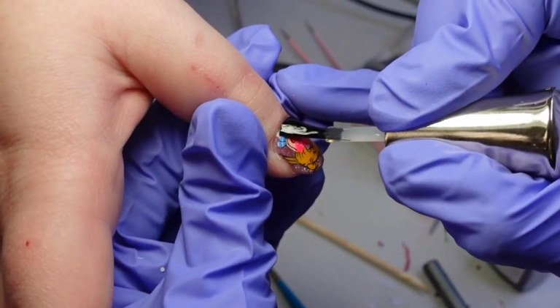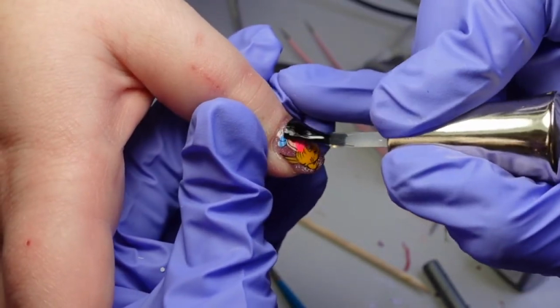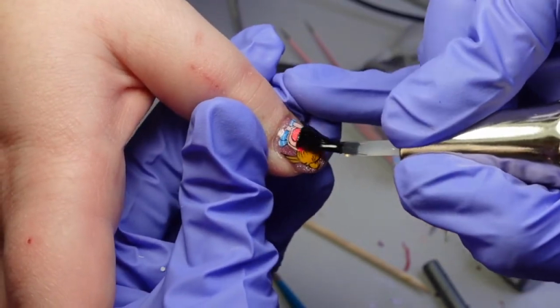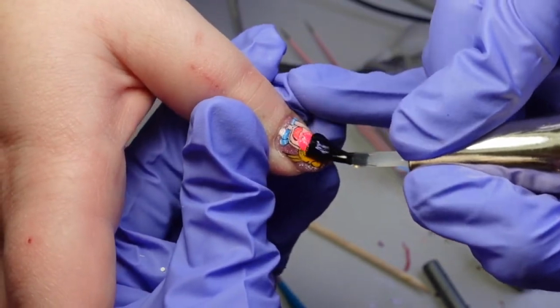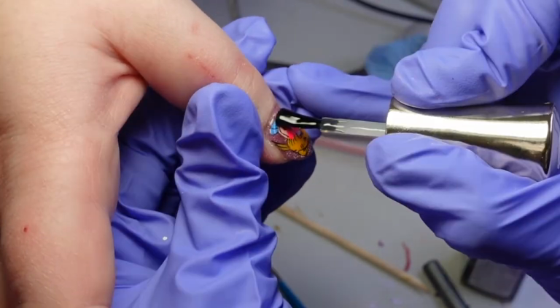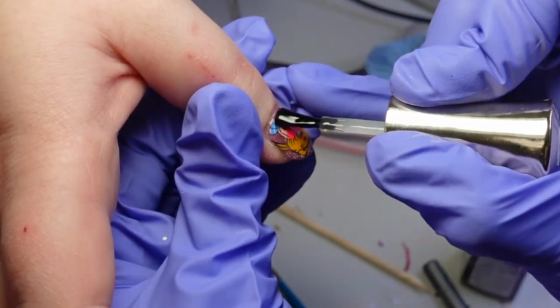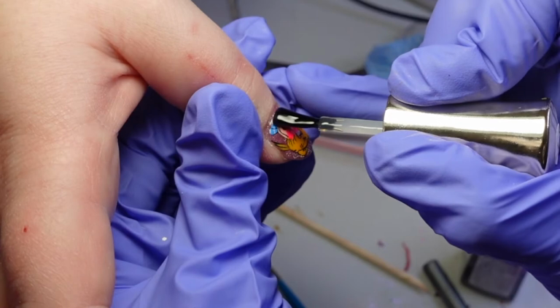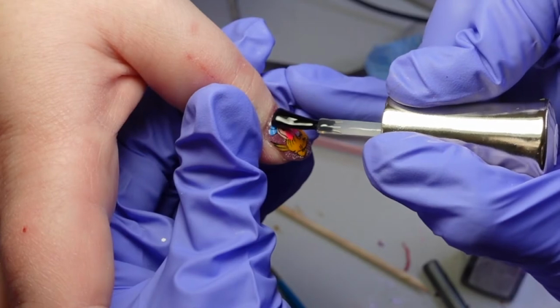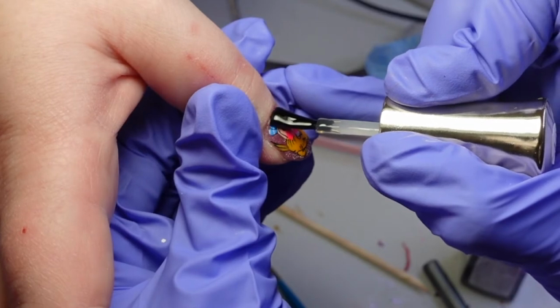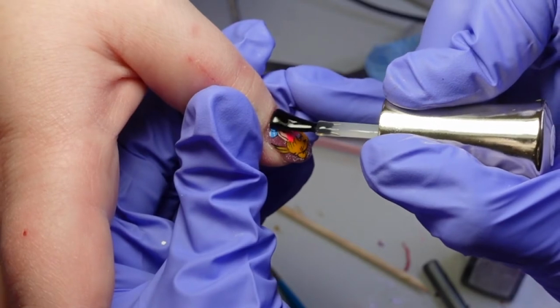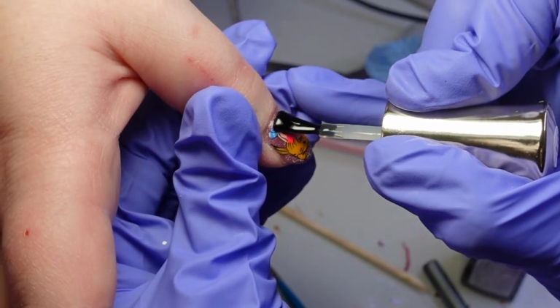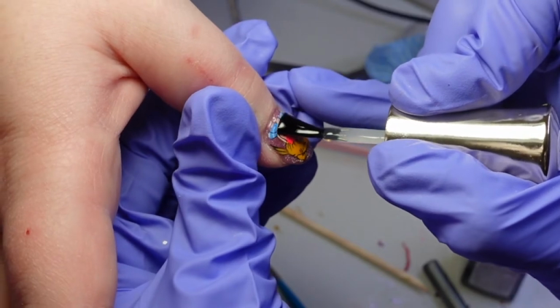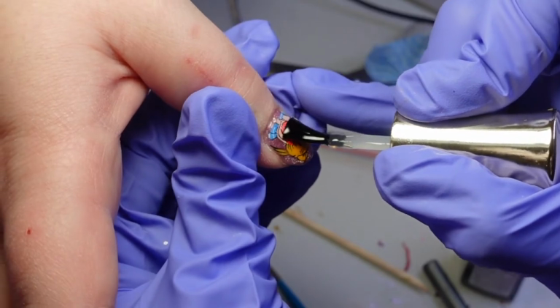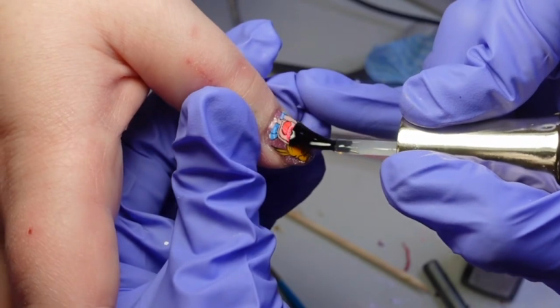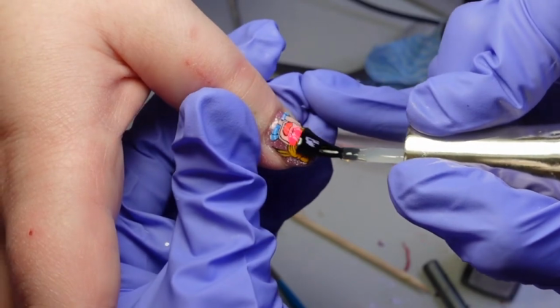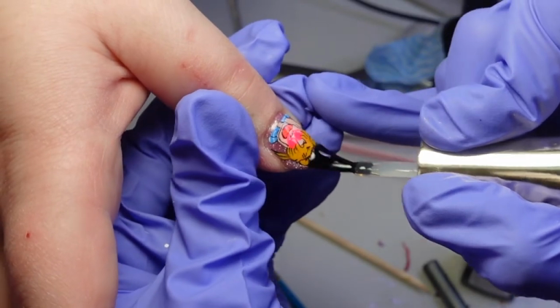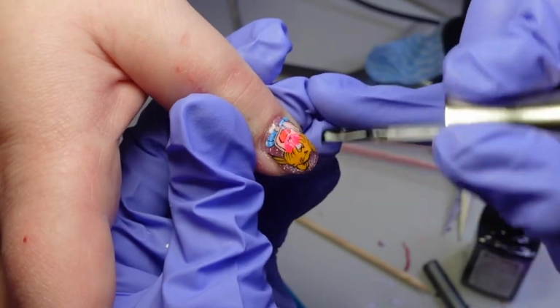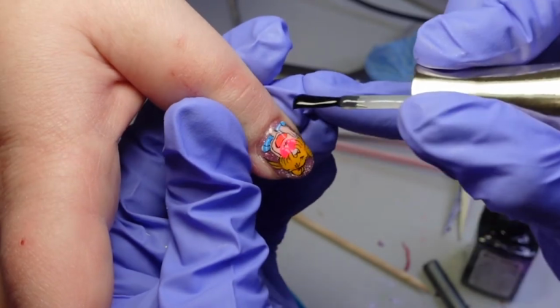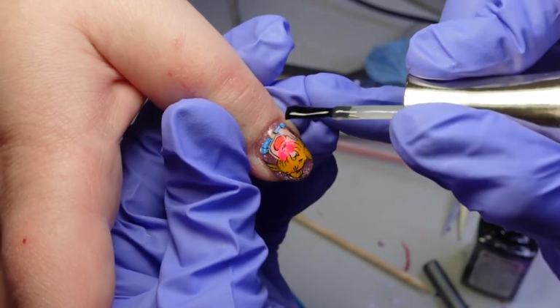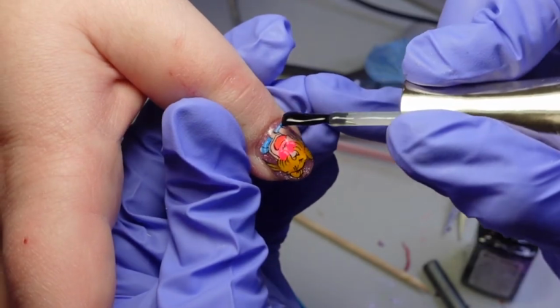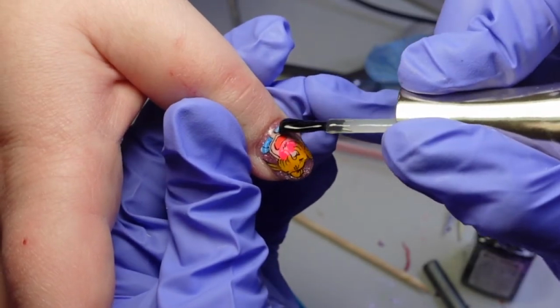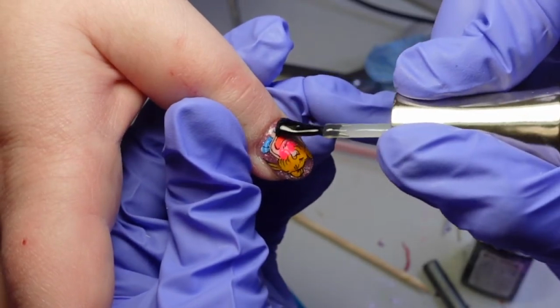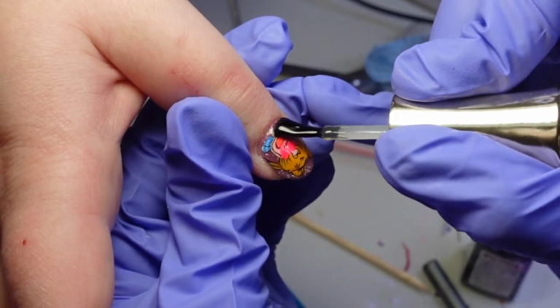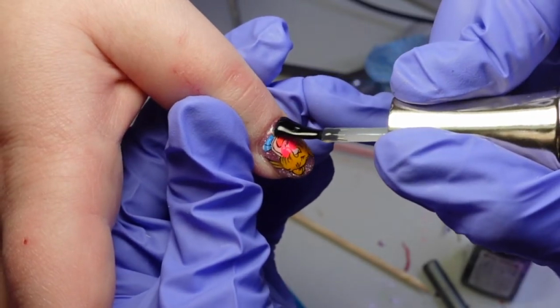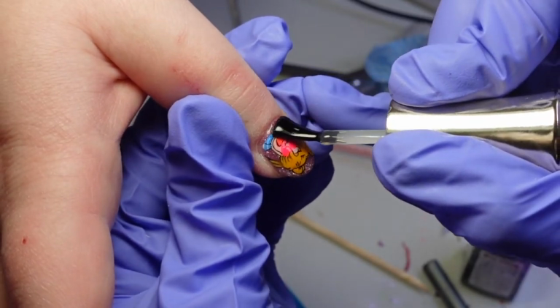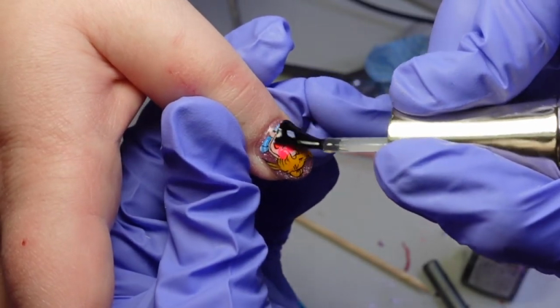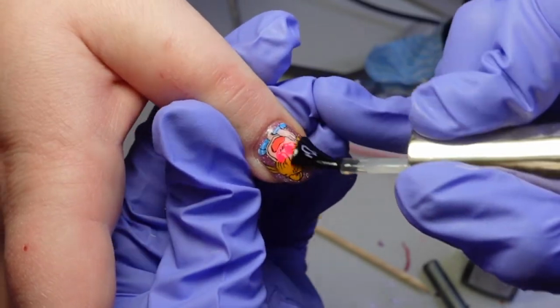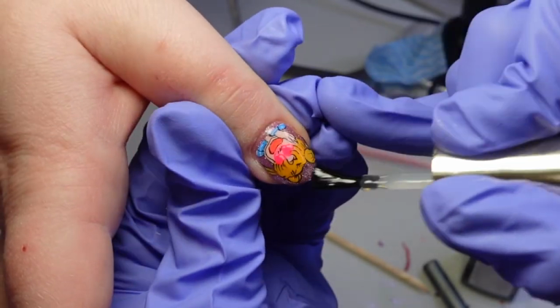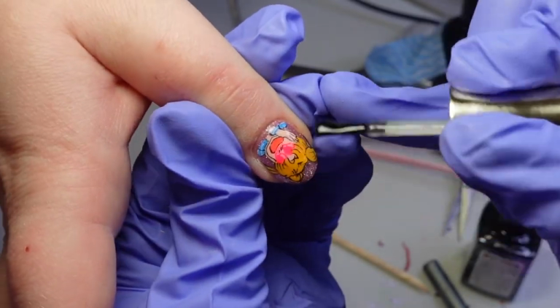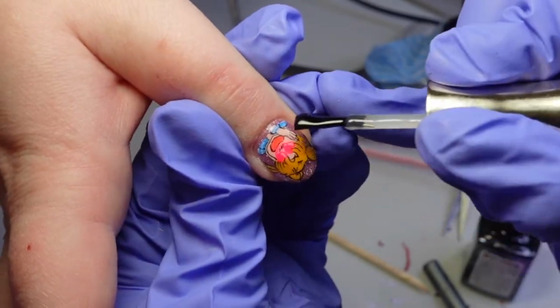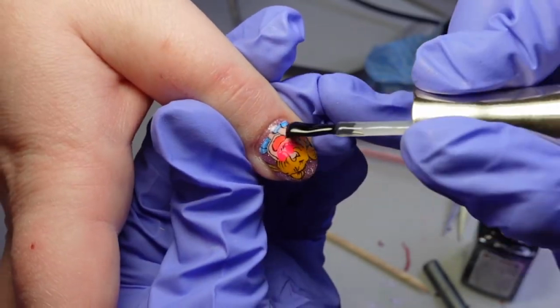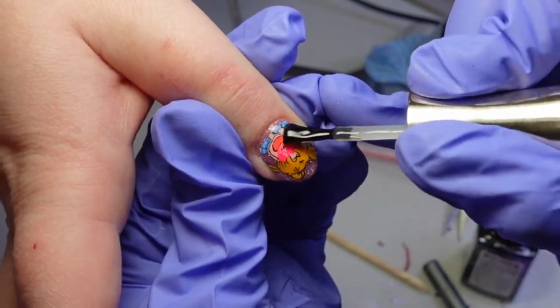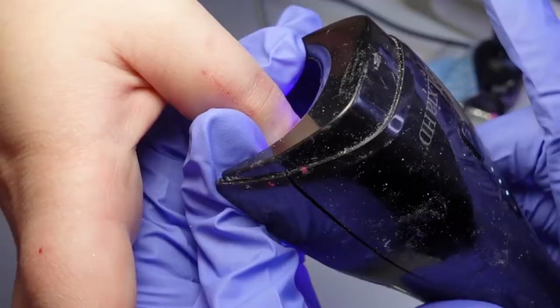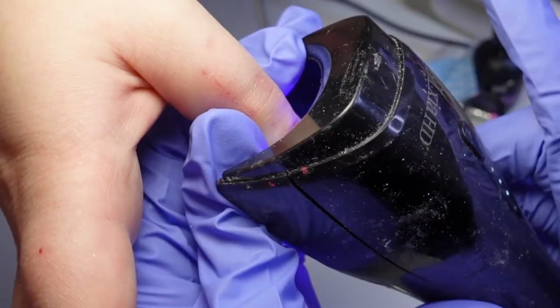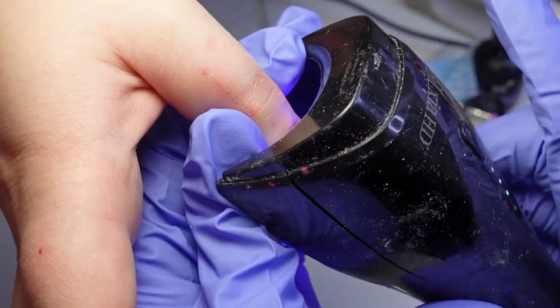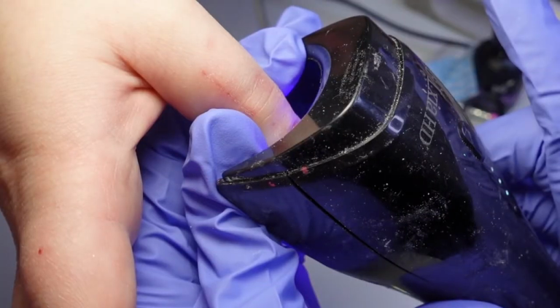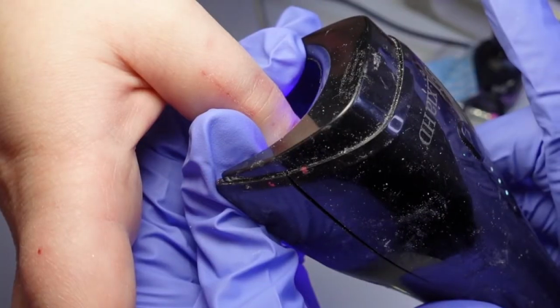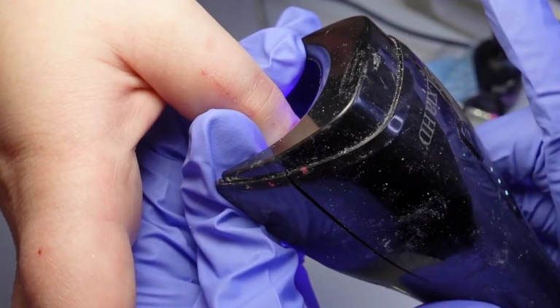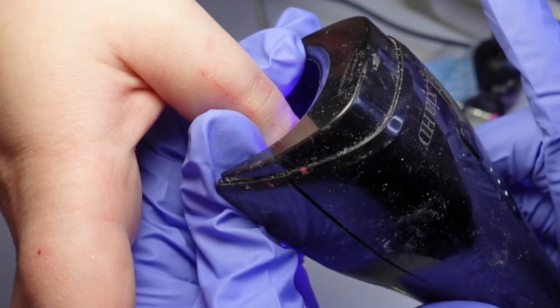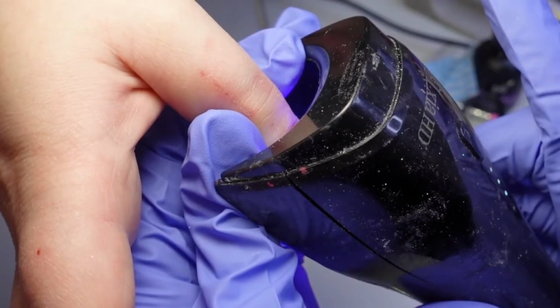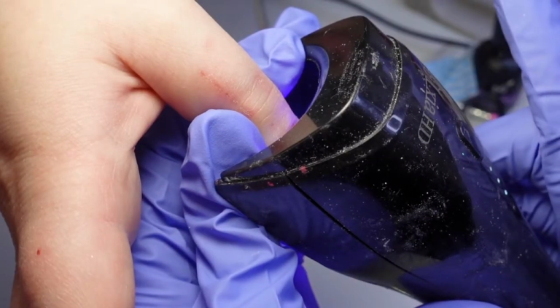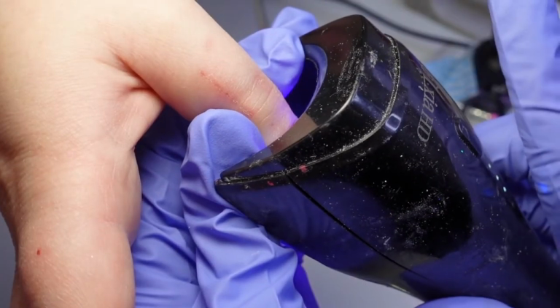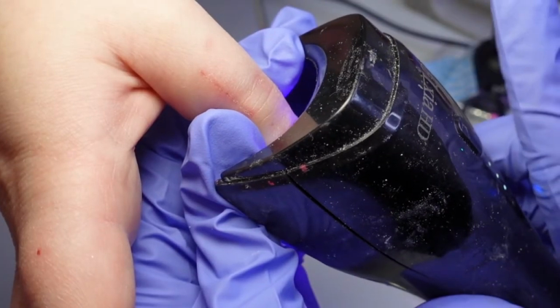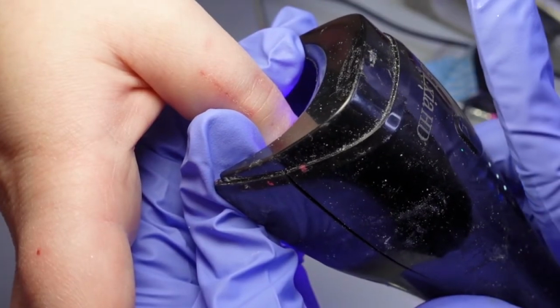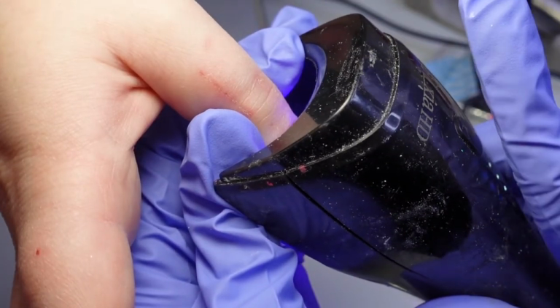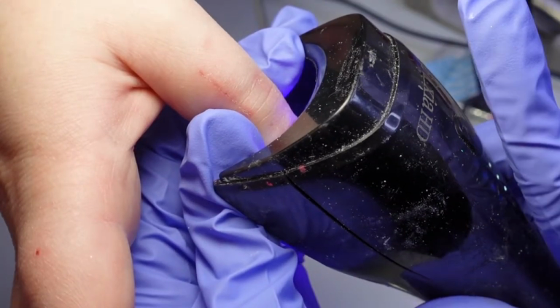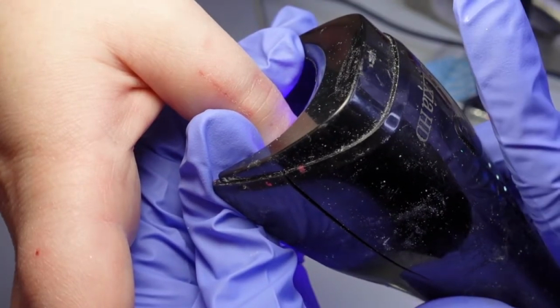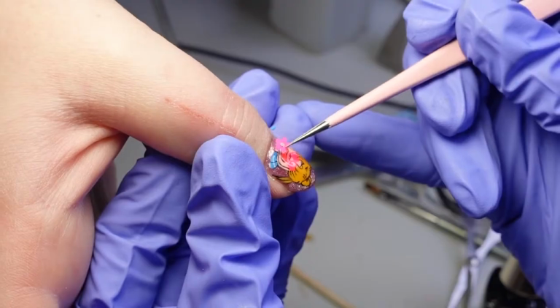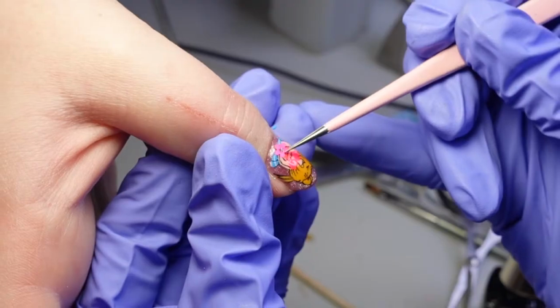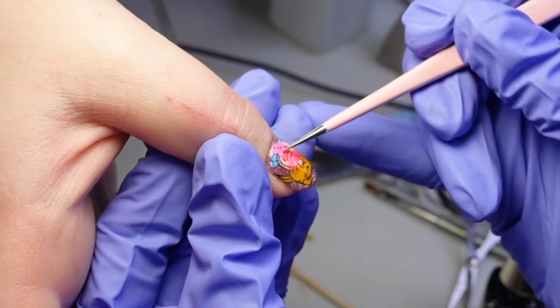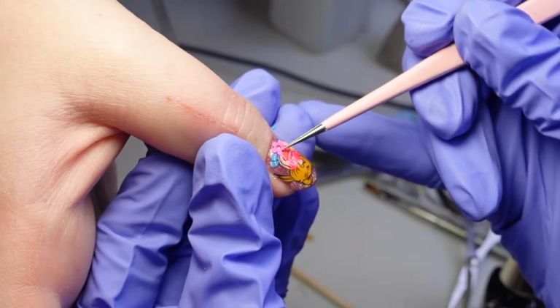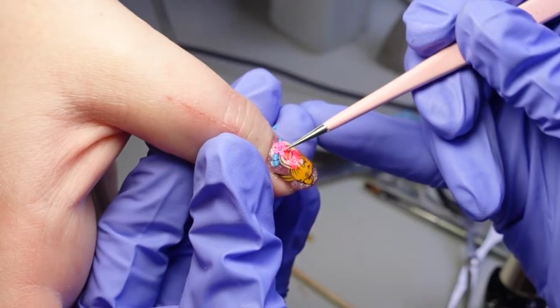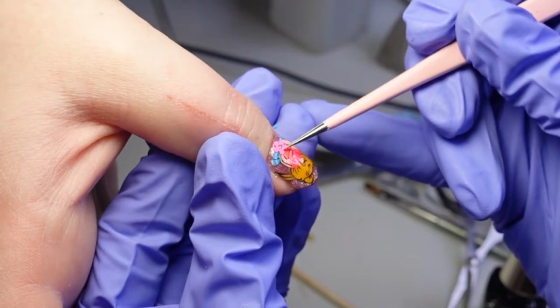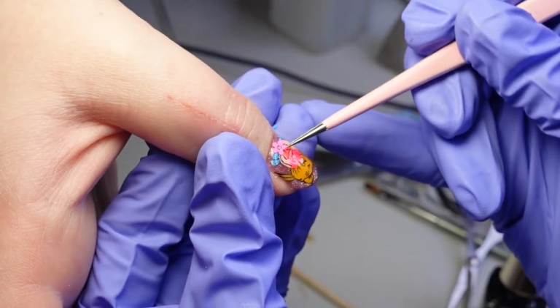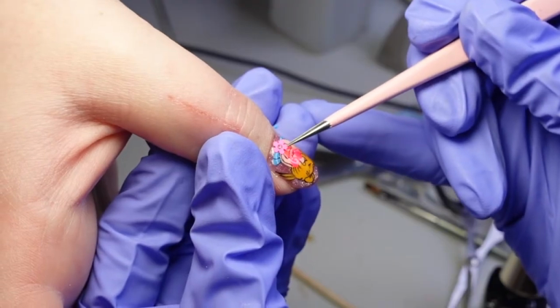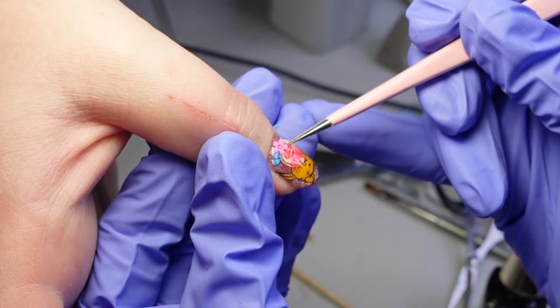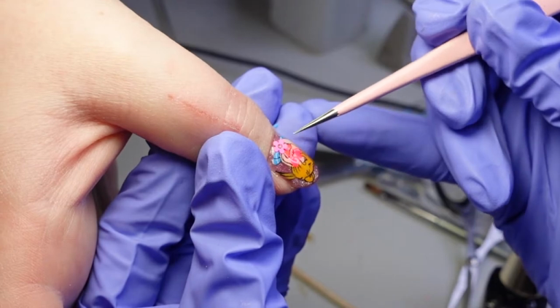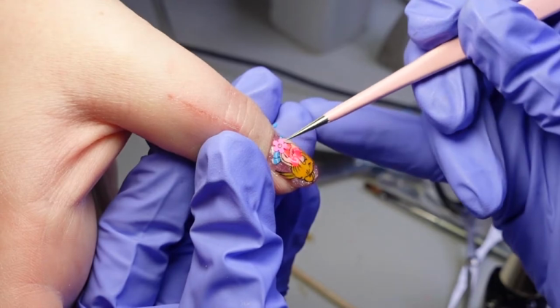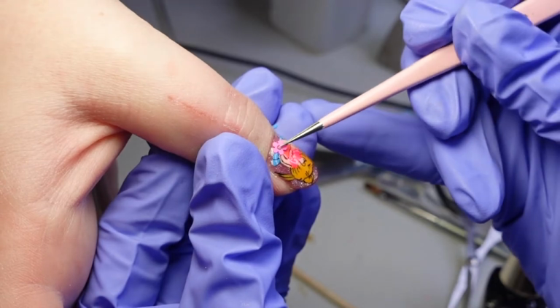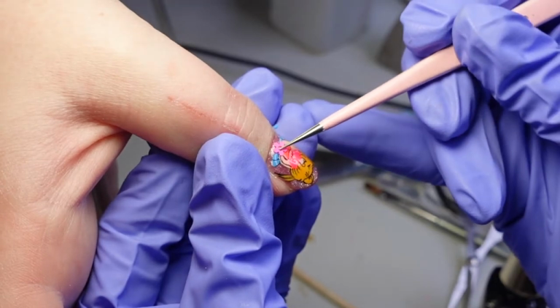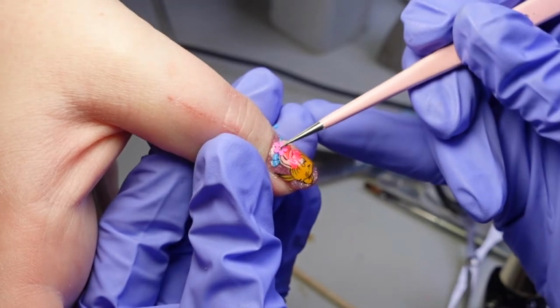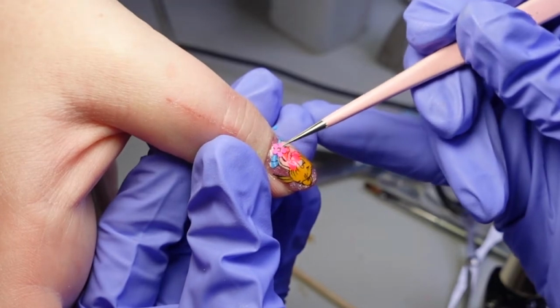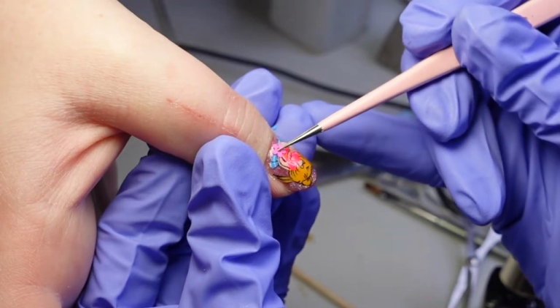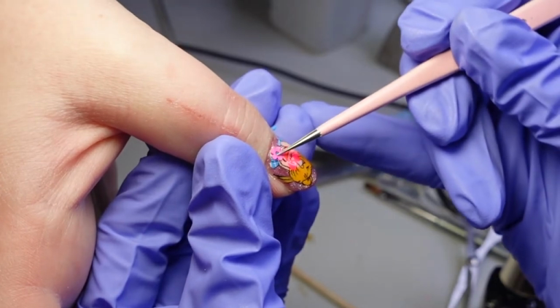I cover the nail with a clear gel or a hard gel, then I add some flower glitters.